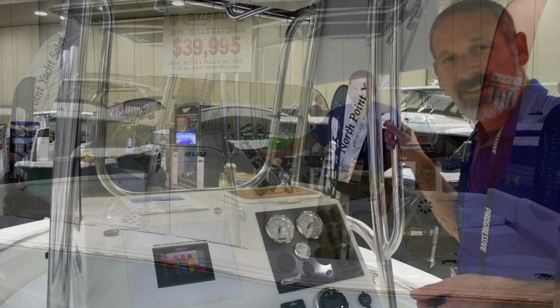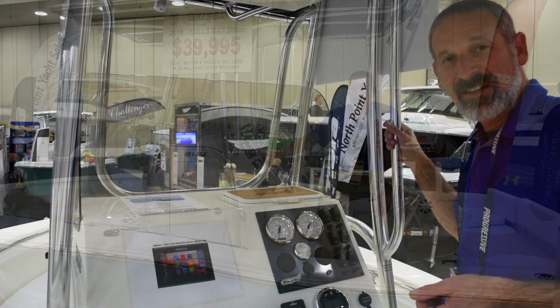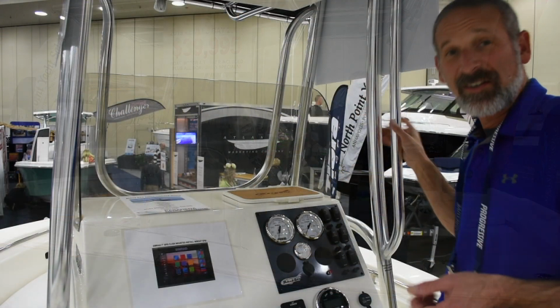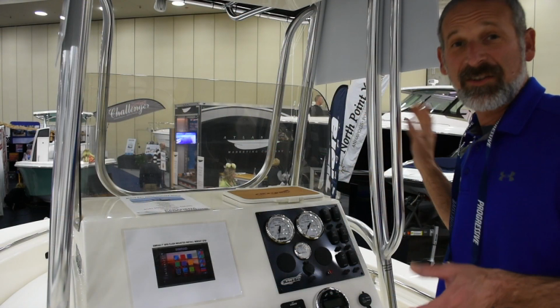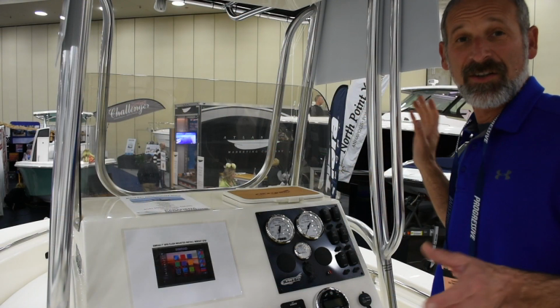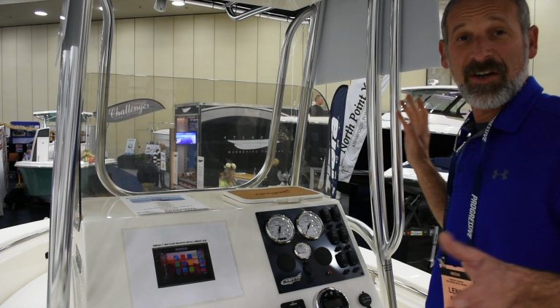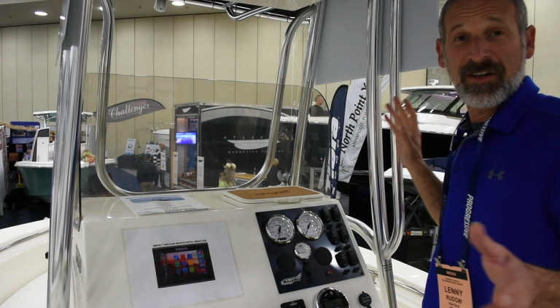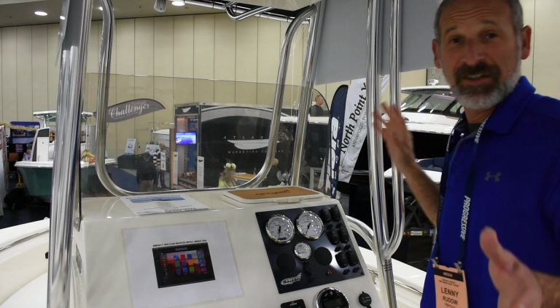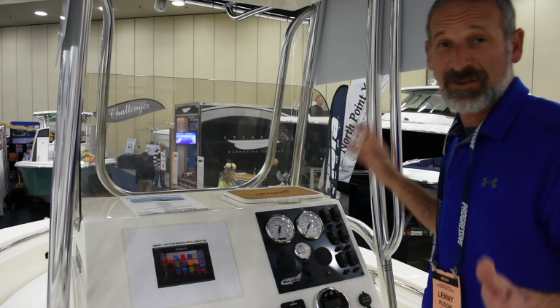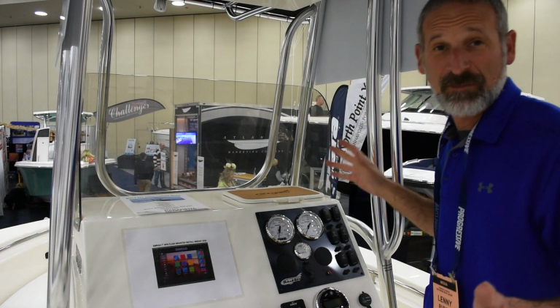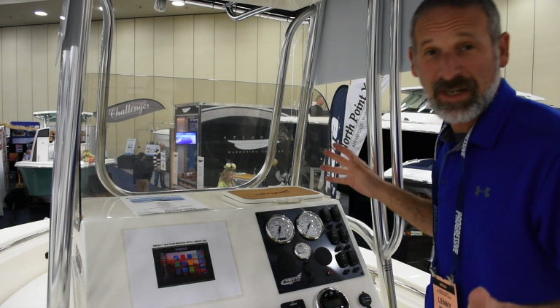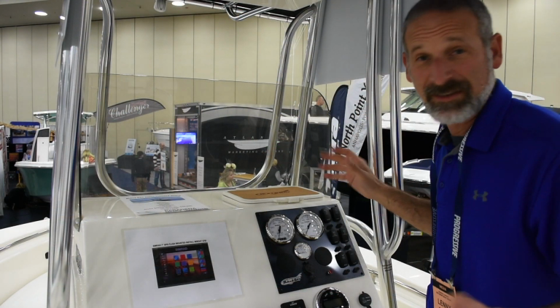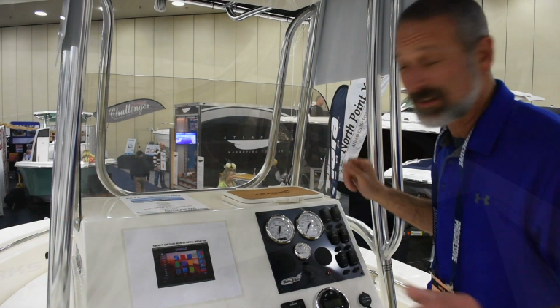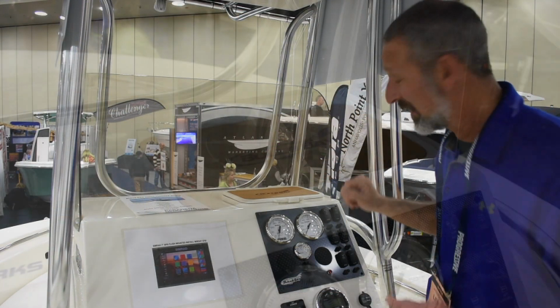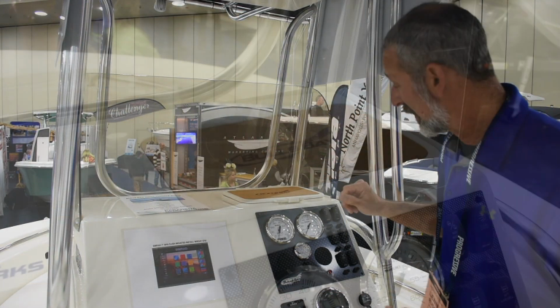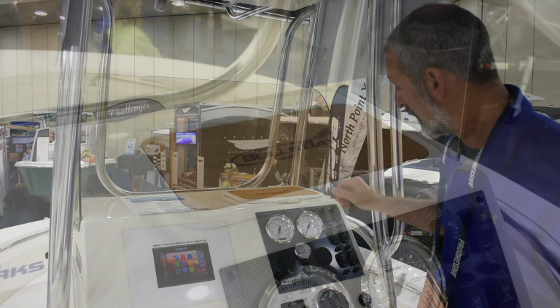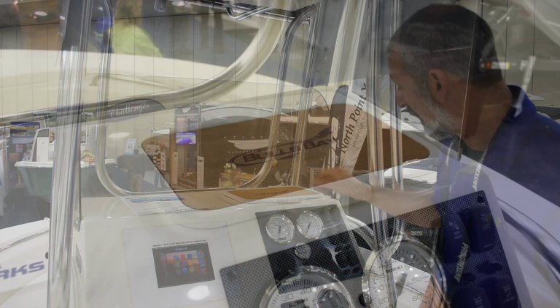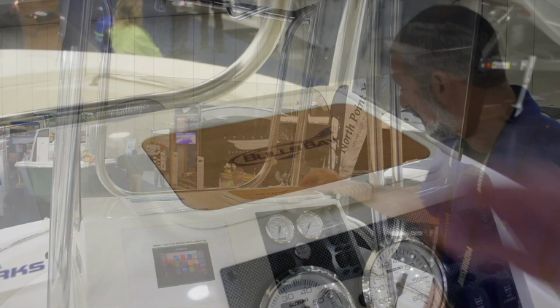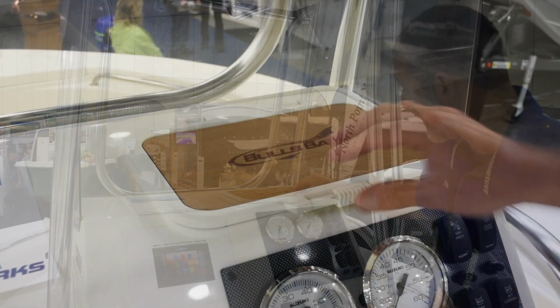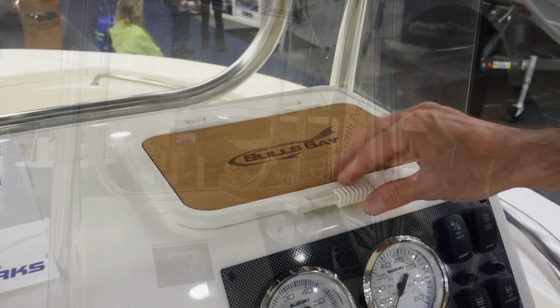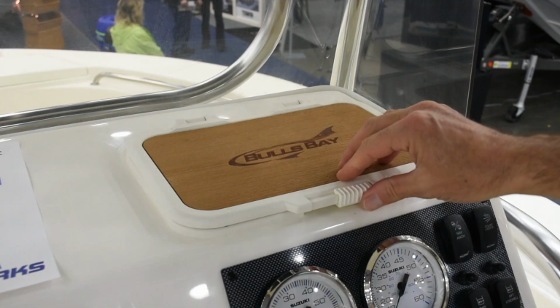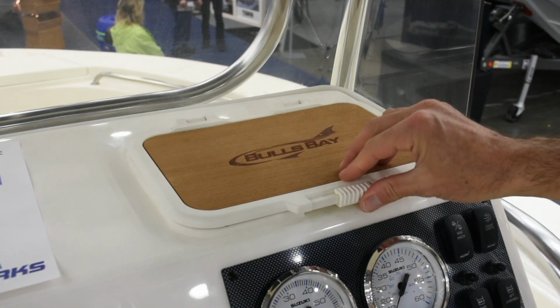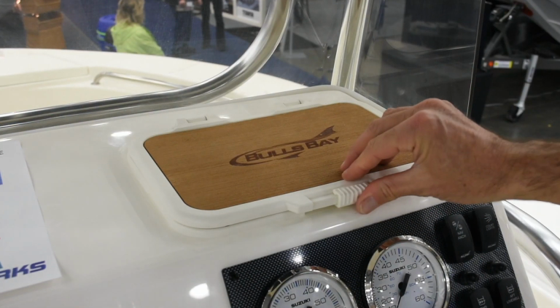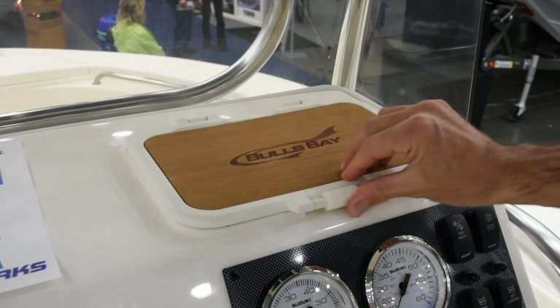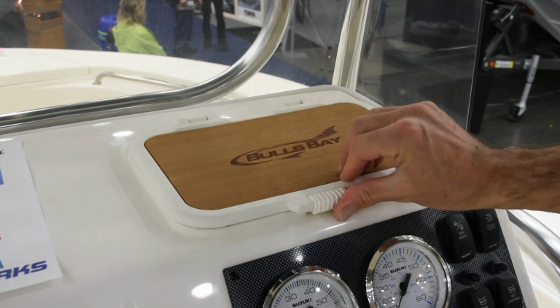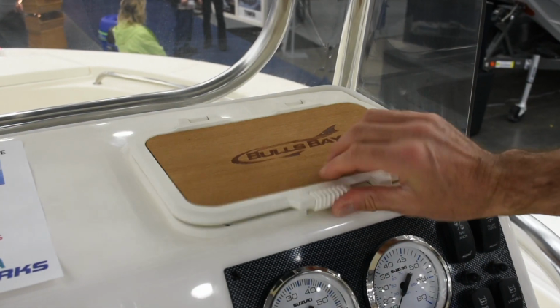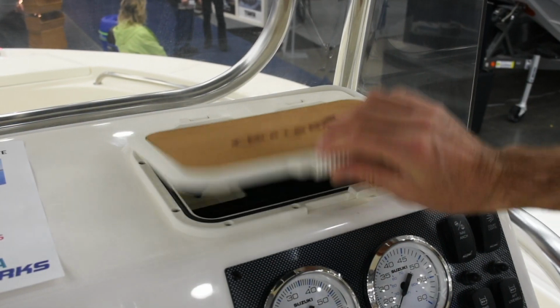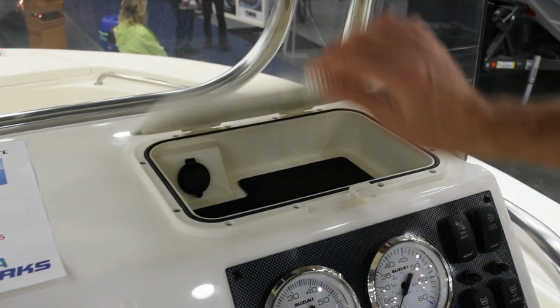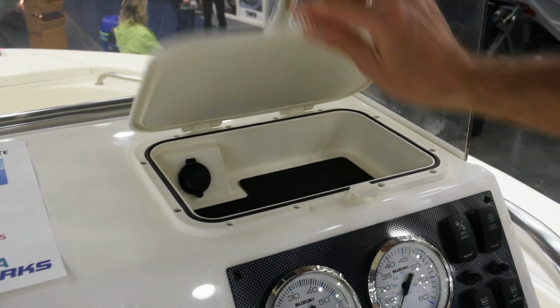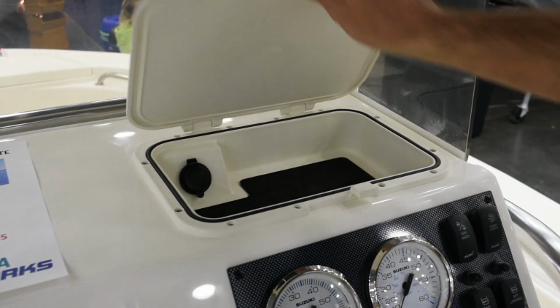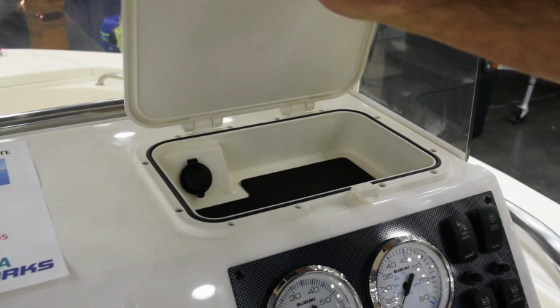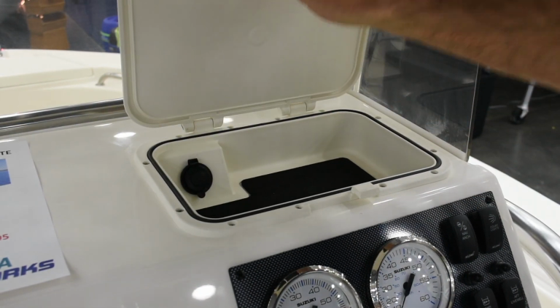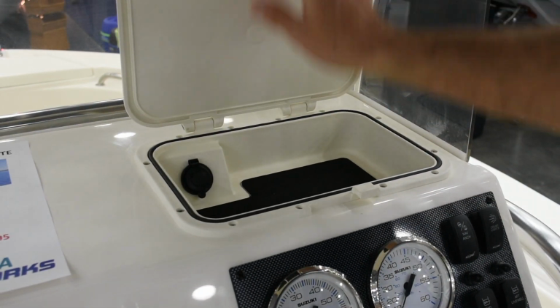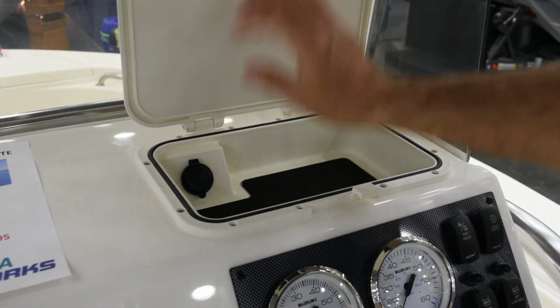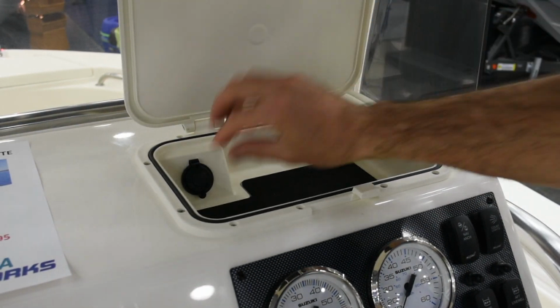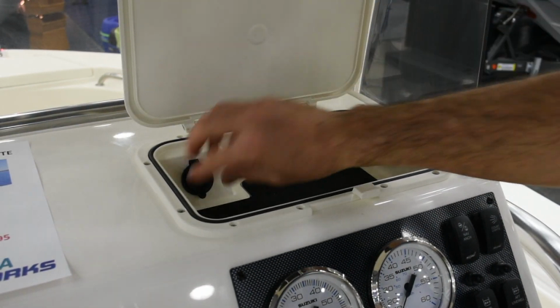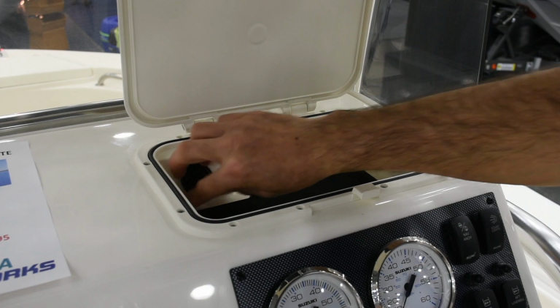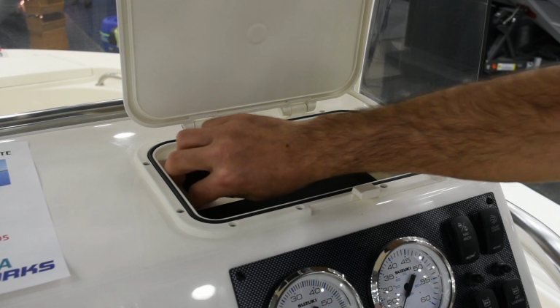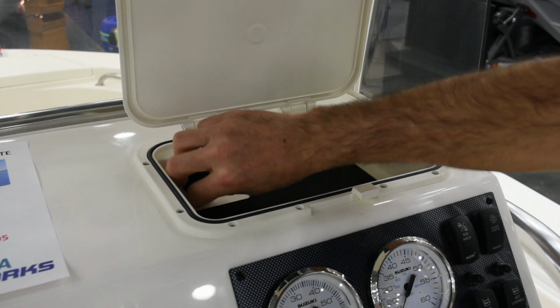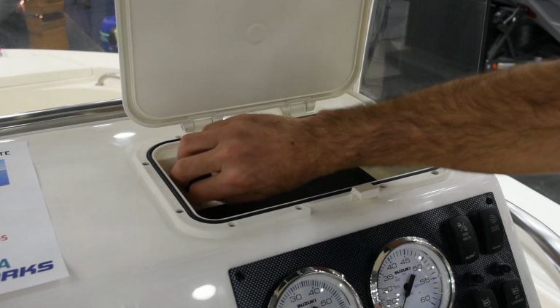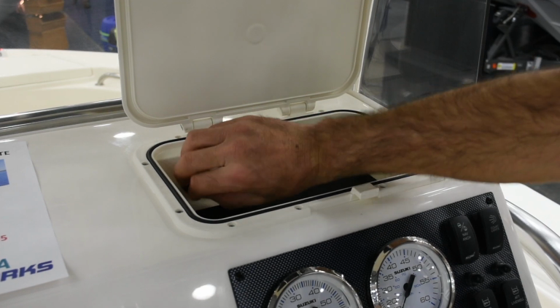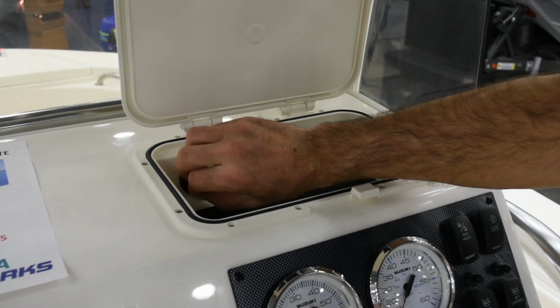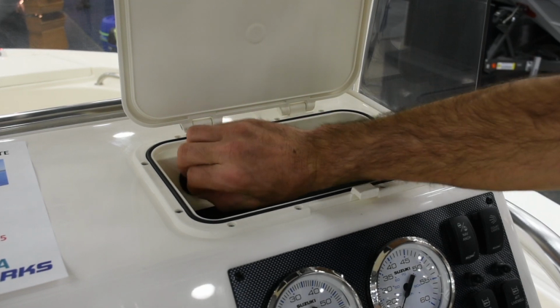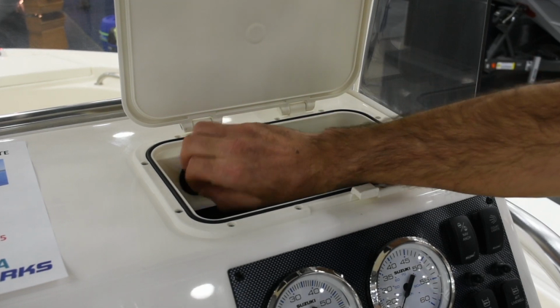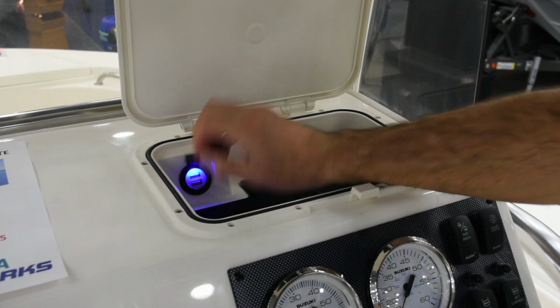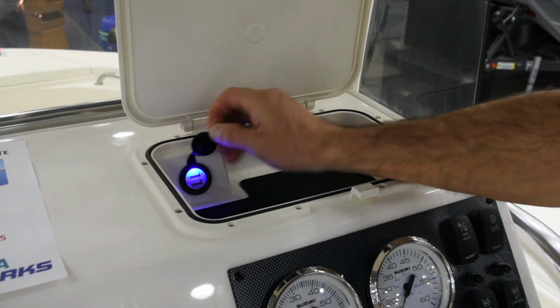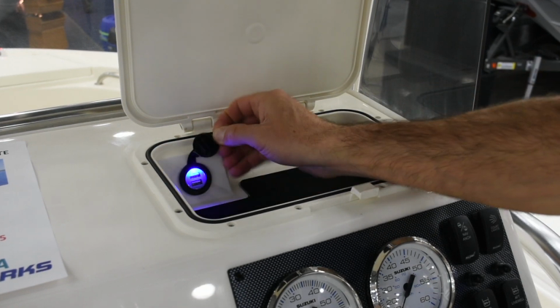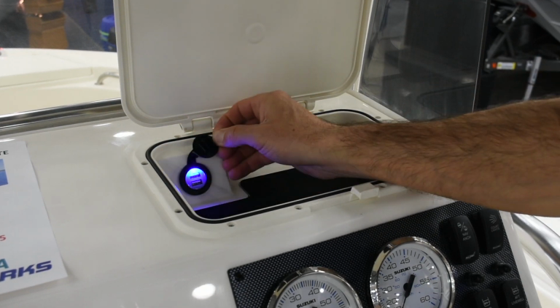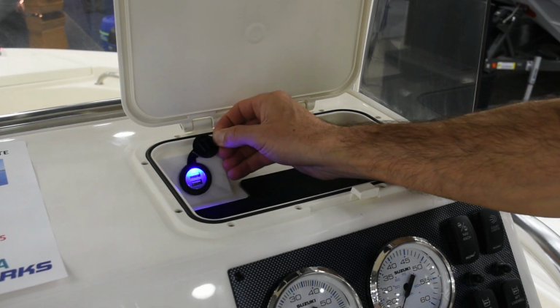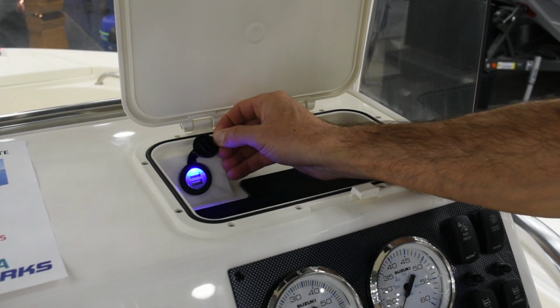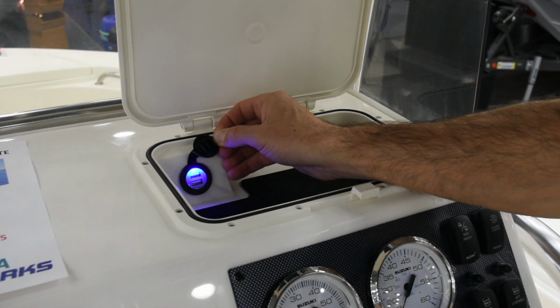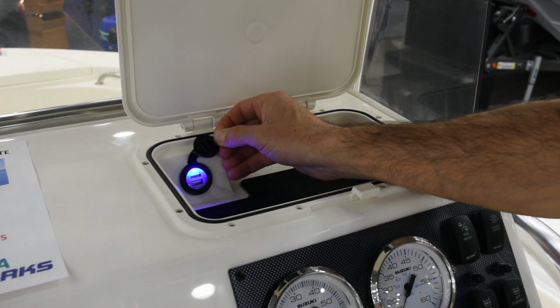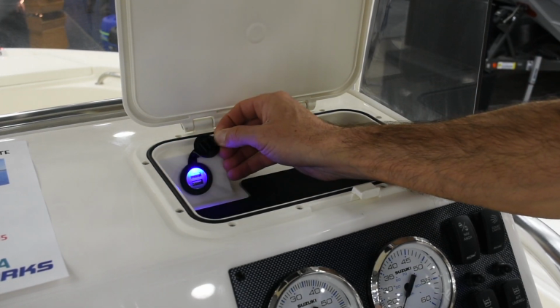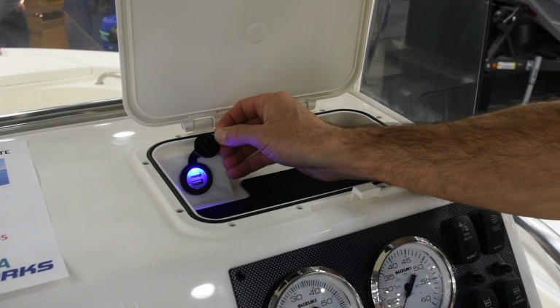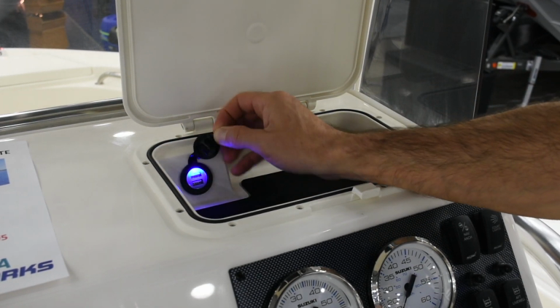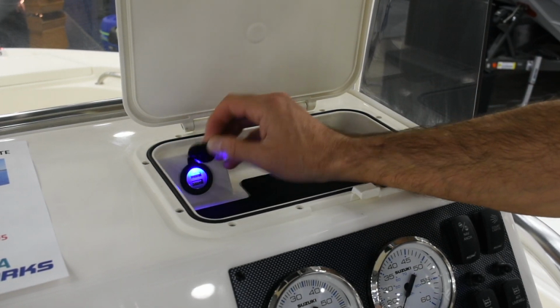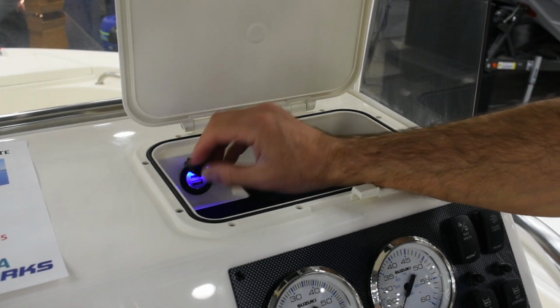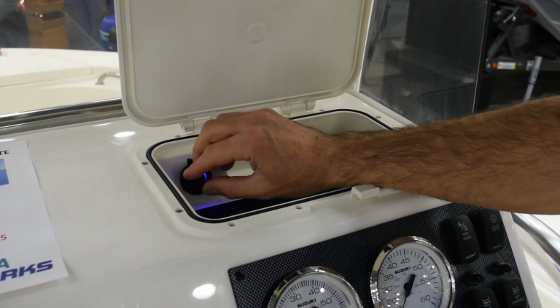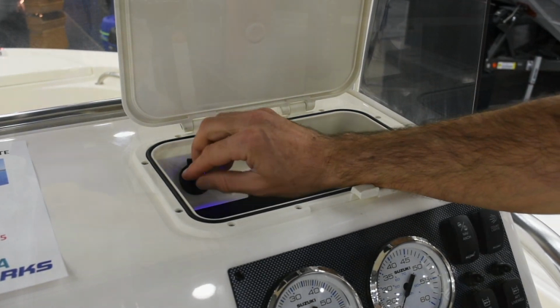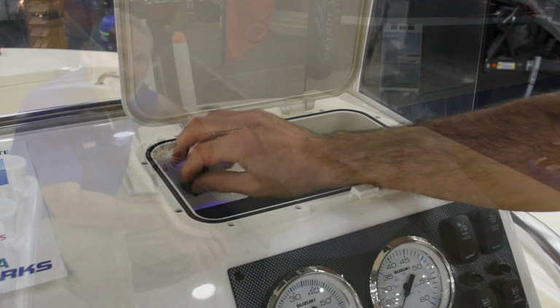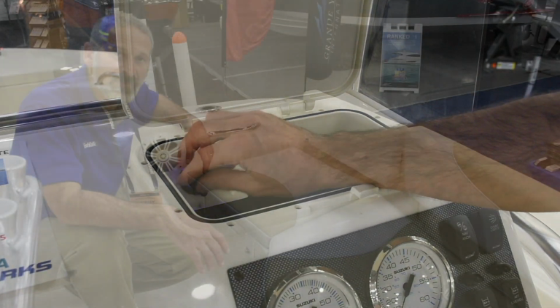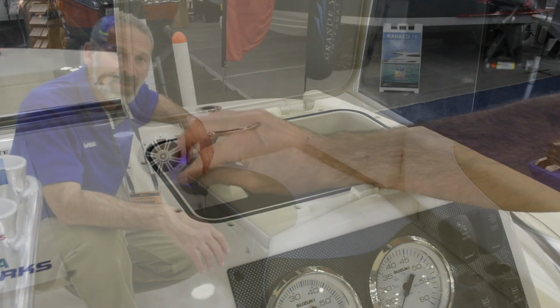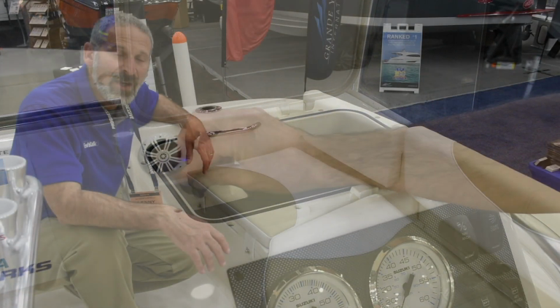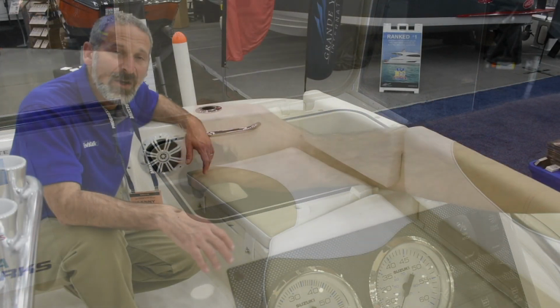Here's an unexpected little touch — check this out. Pop this open, you've got a place to put your cell phone. It's padded and you have a charging port.